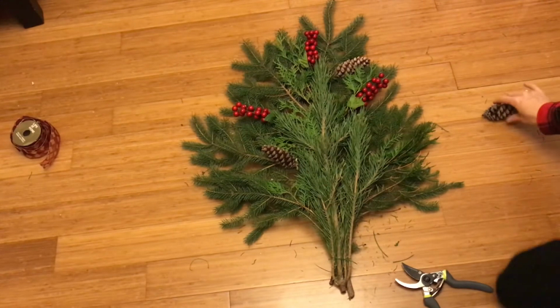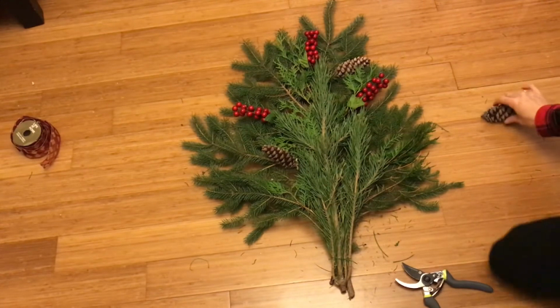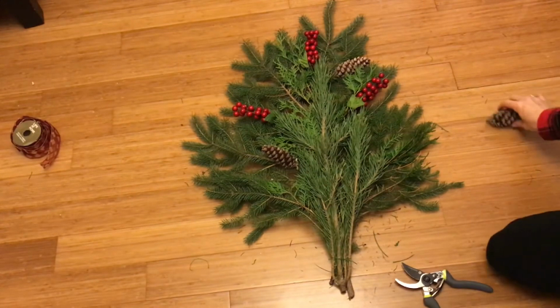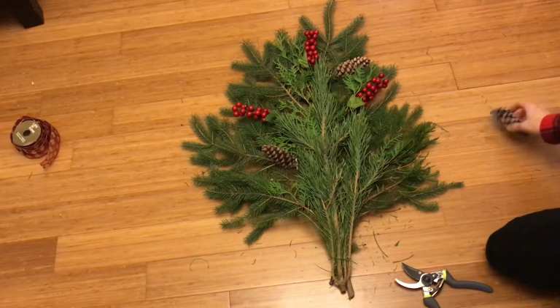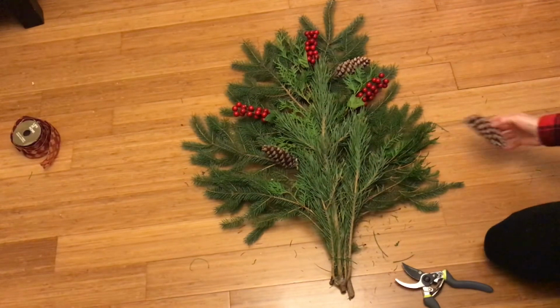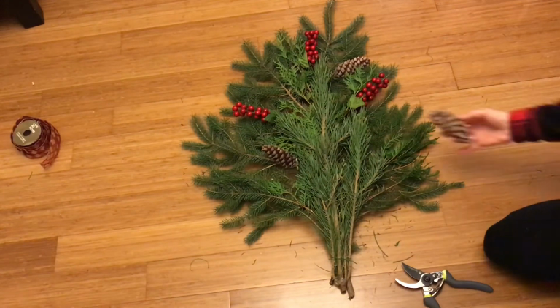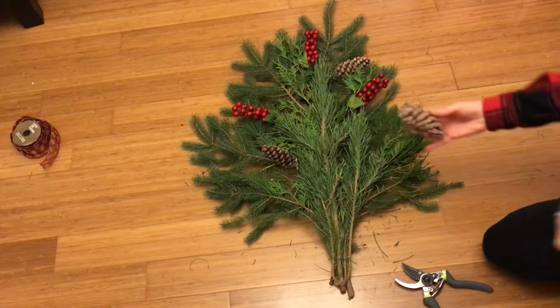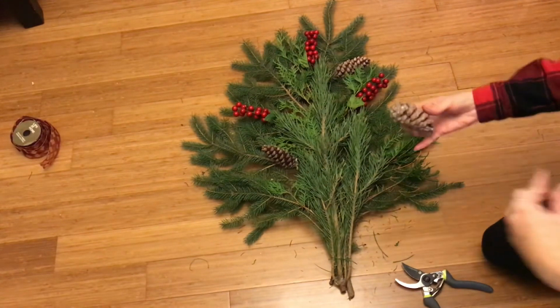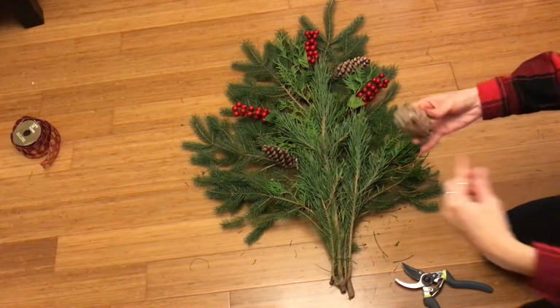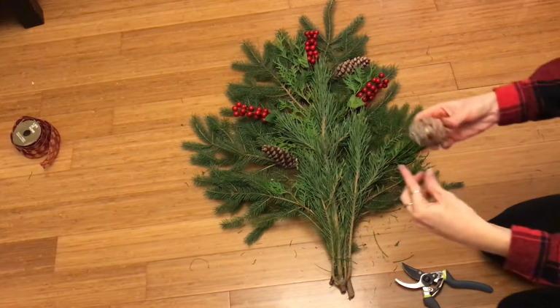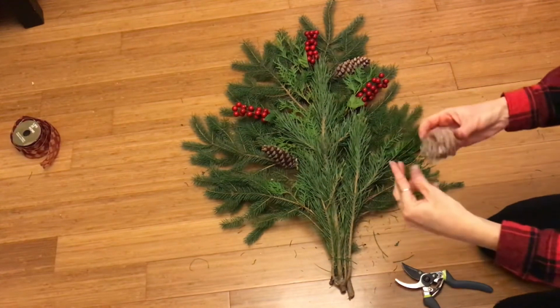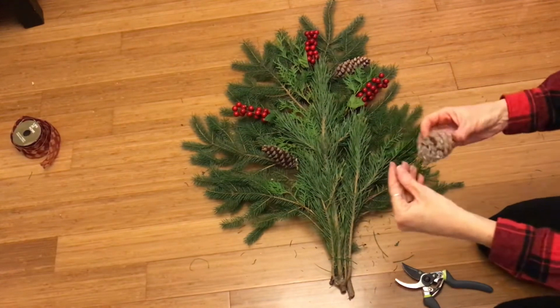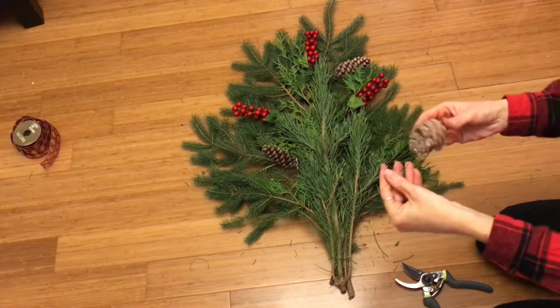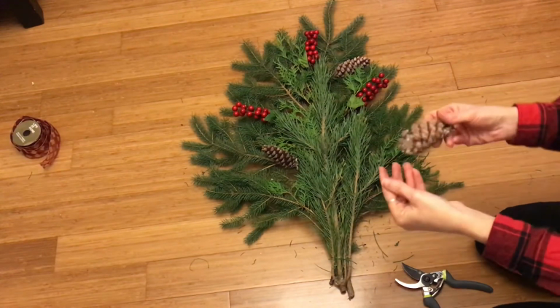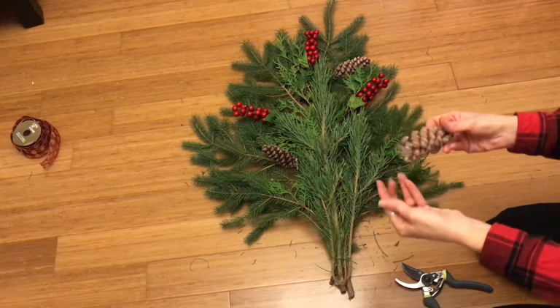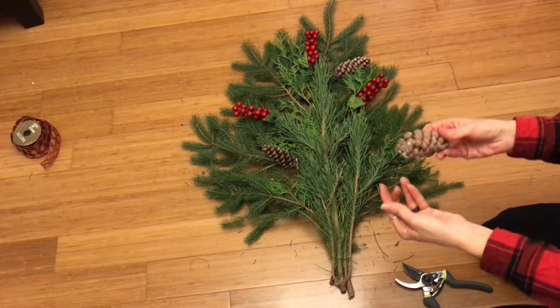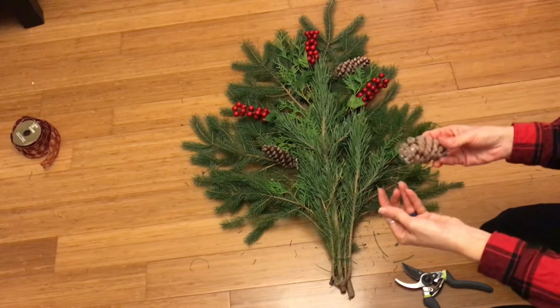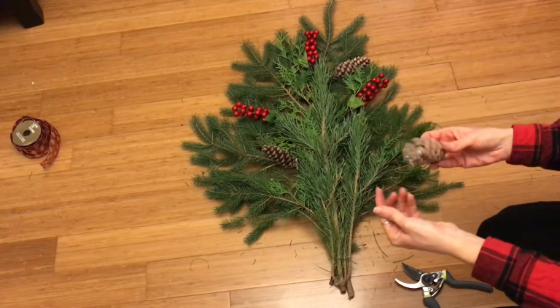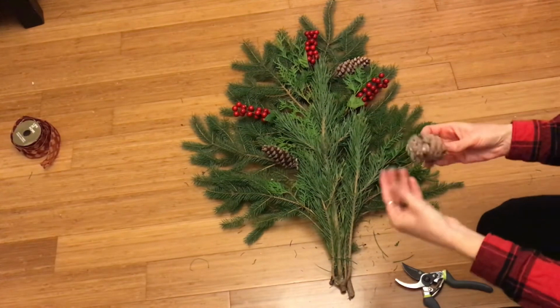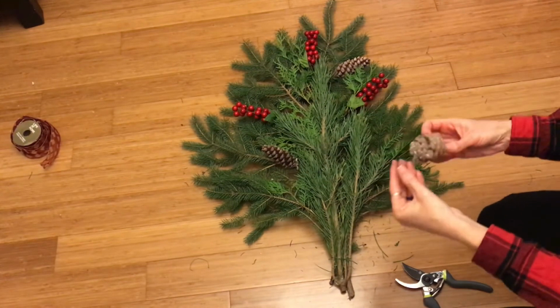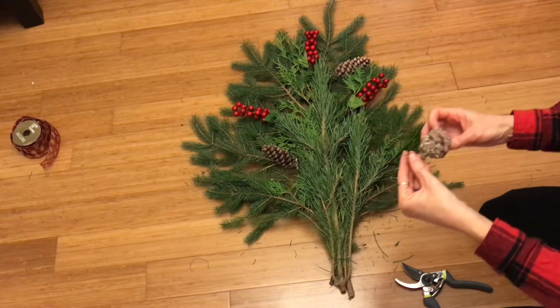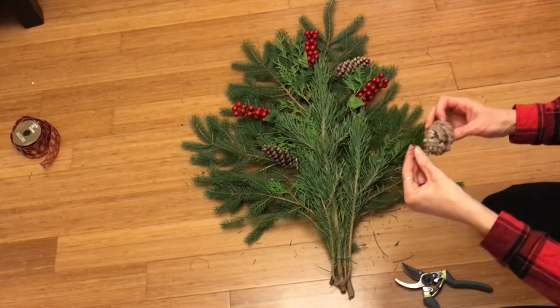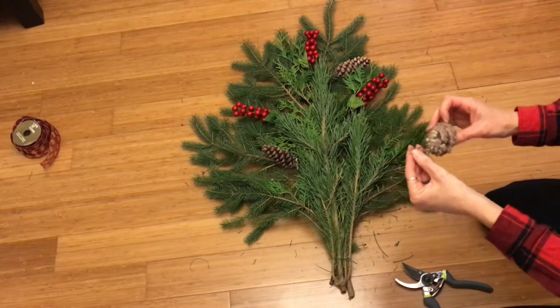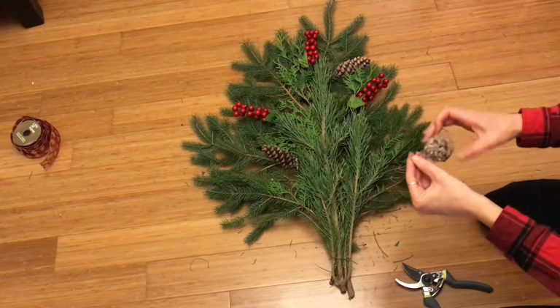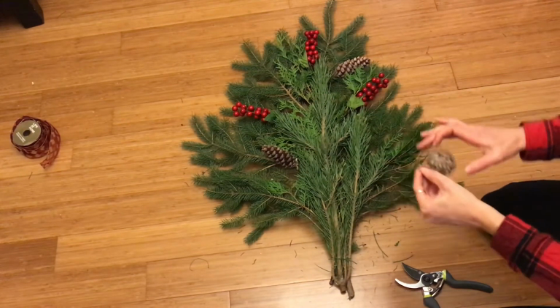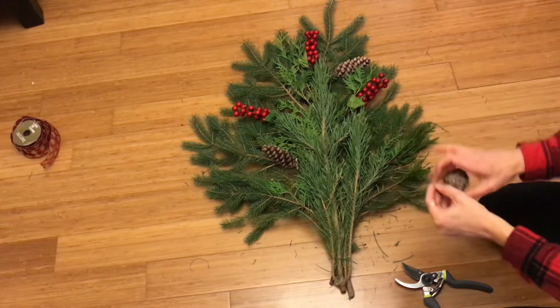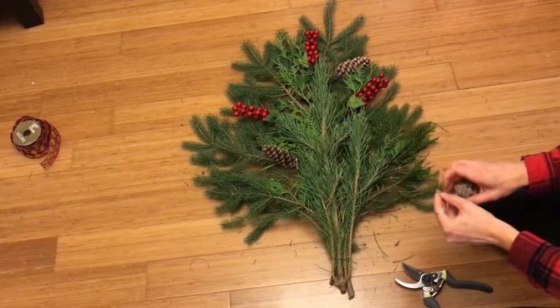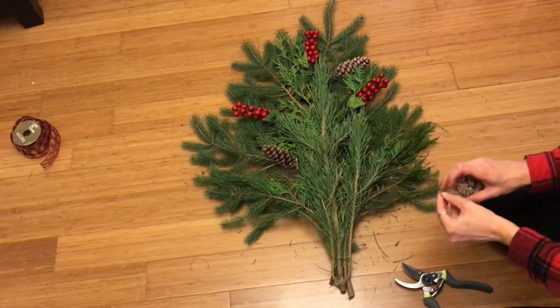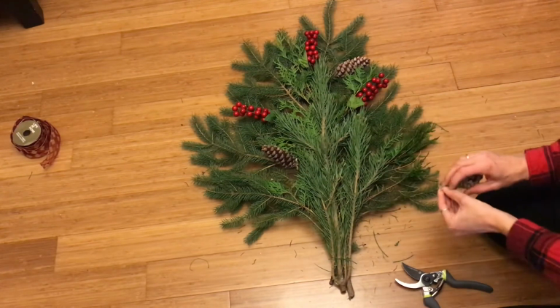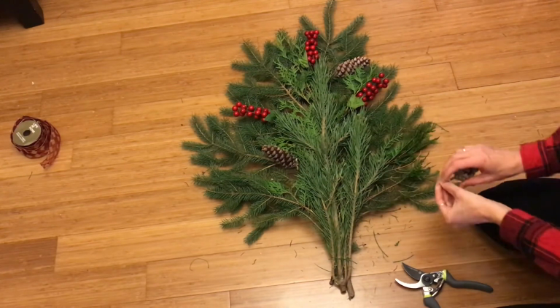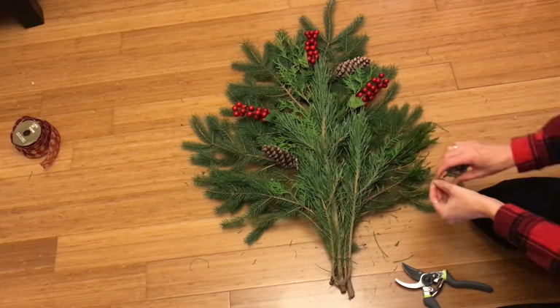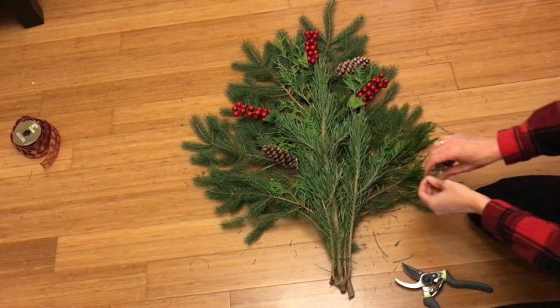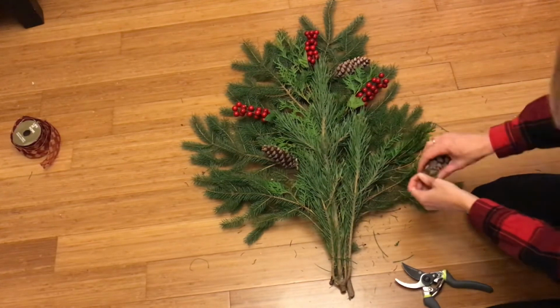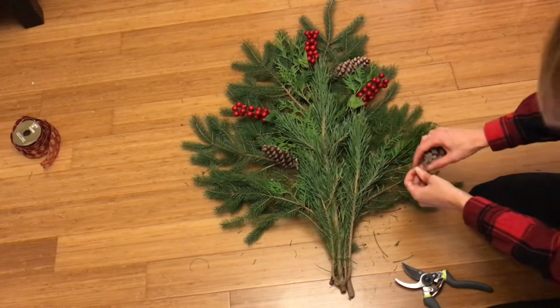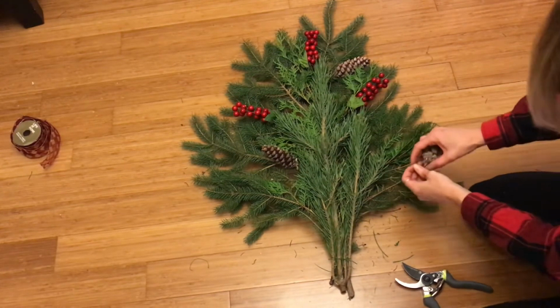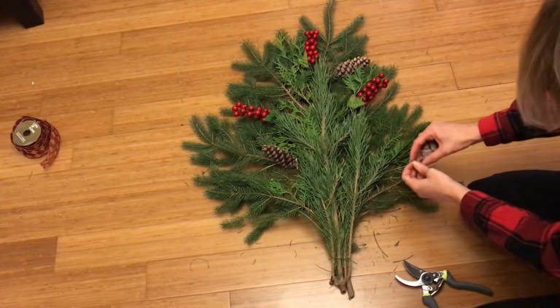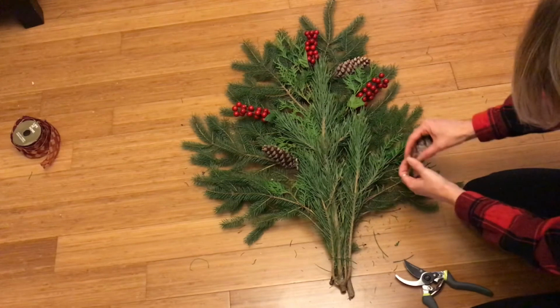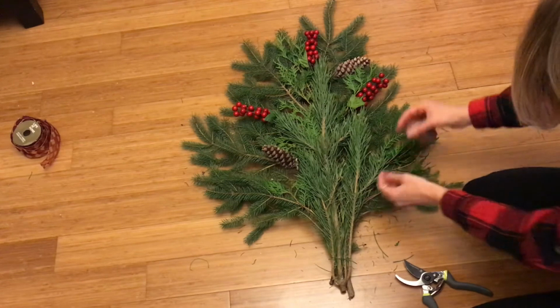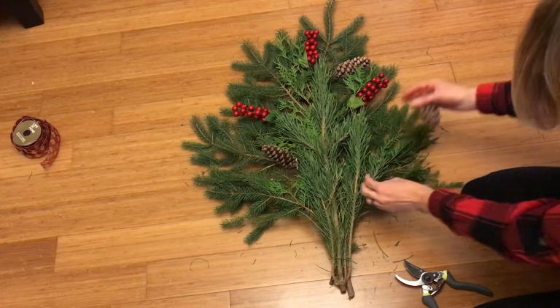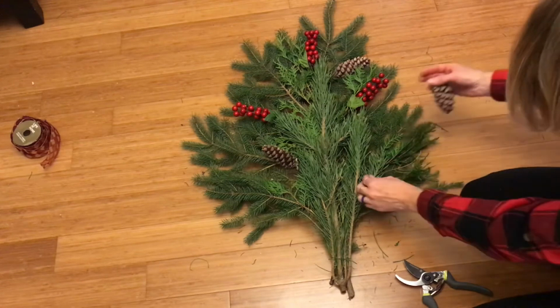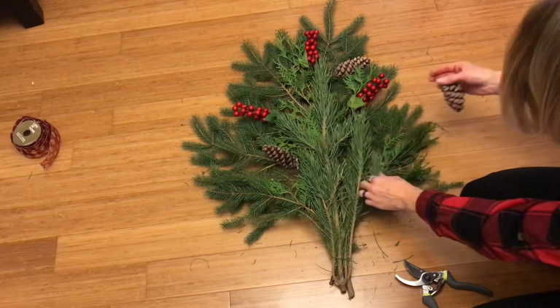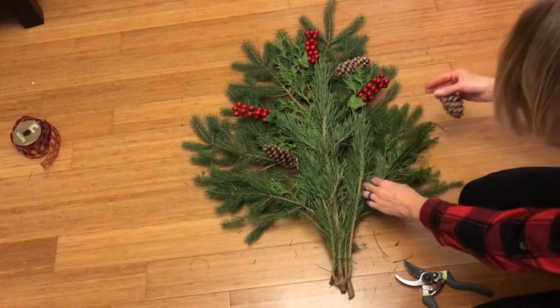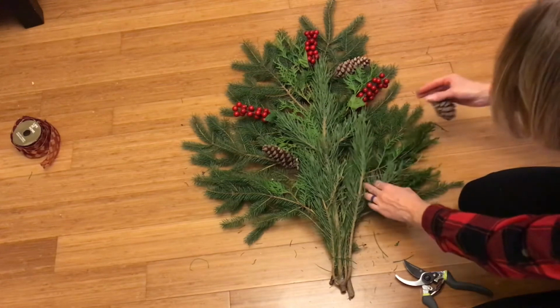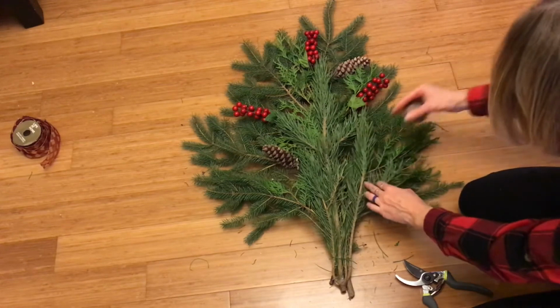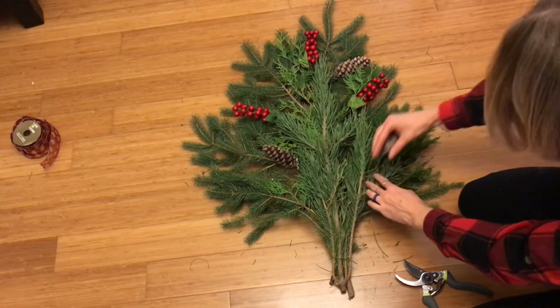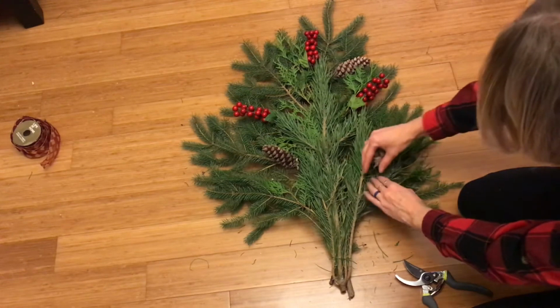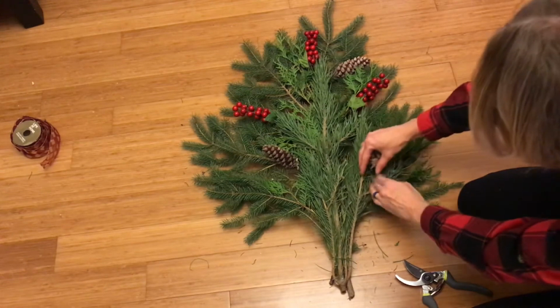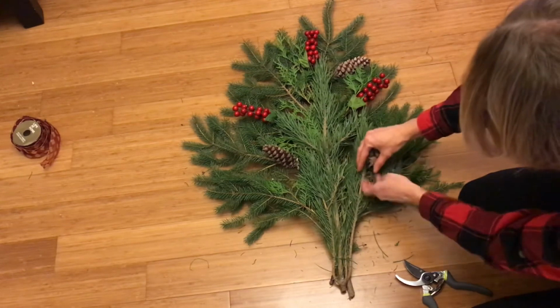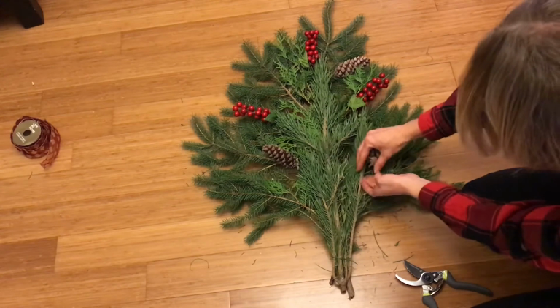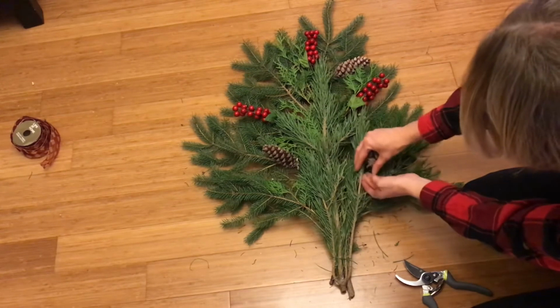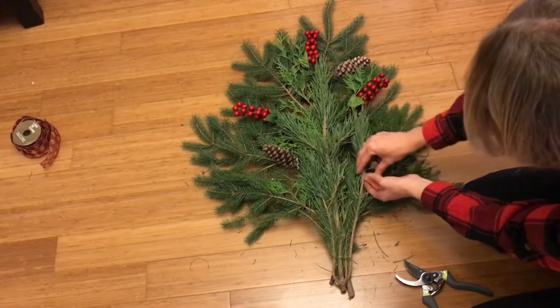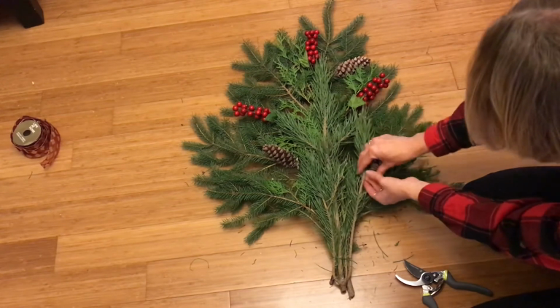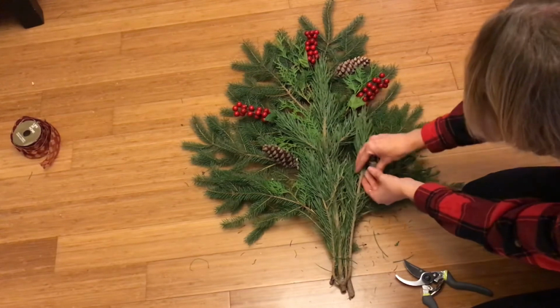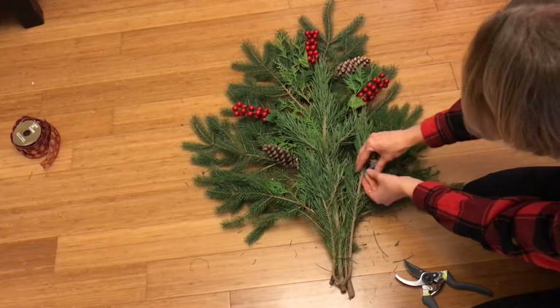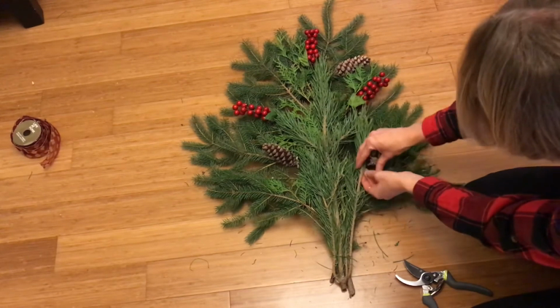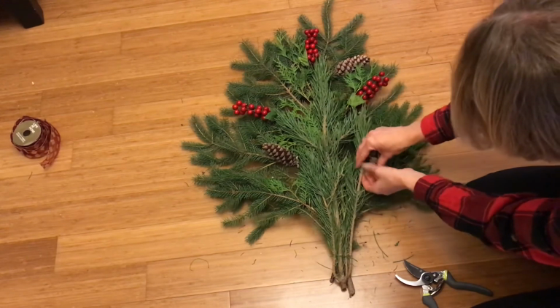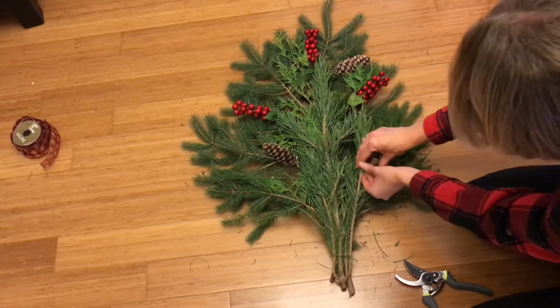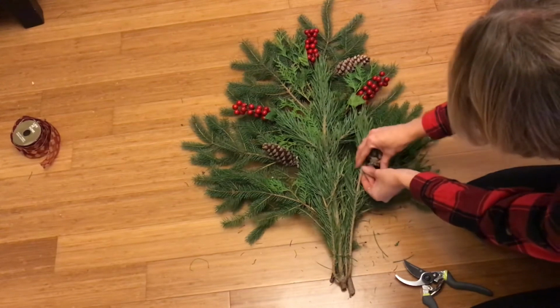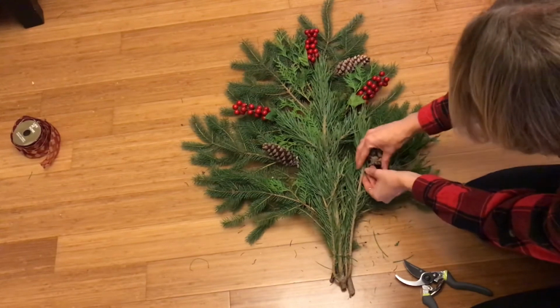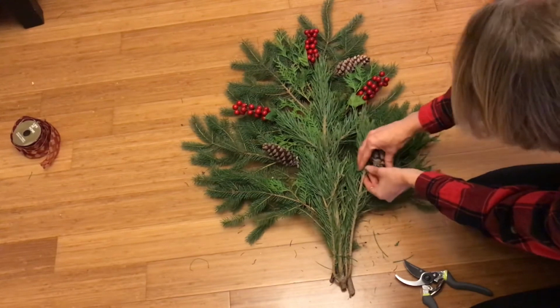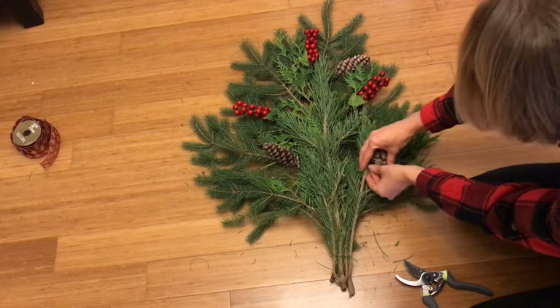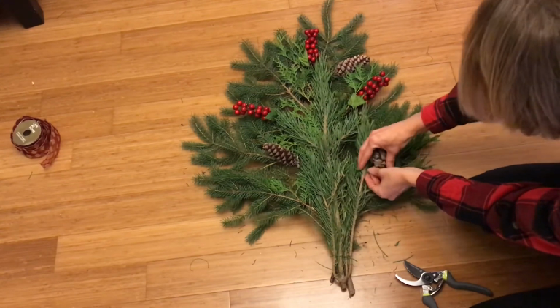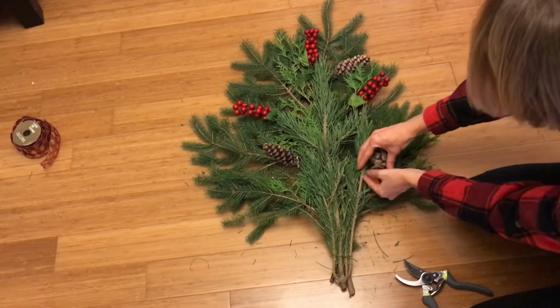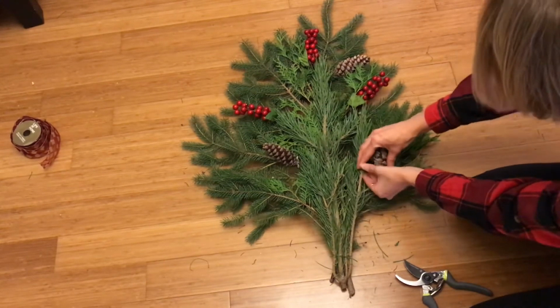Then just take your pine cones with the wire on and find the branch you want to attach them to.